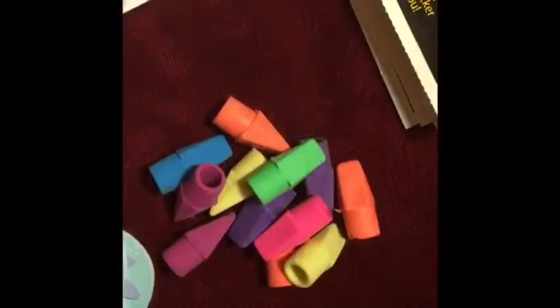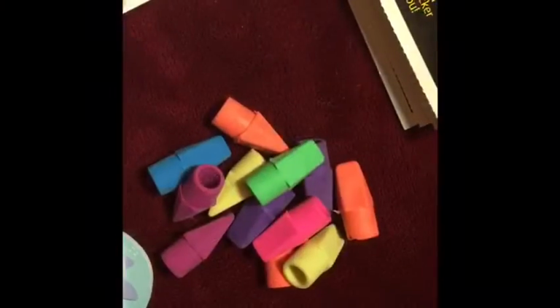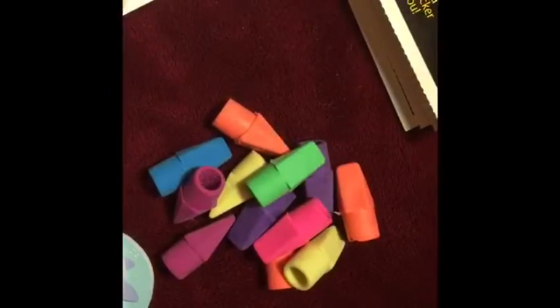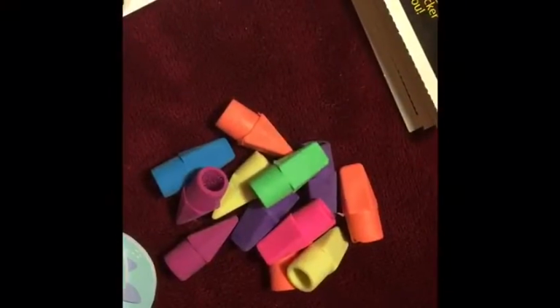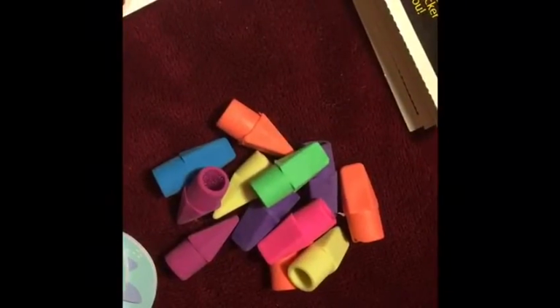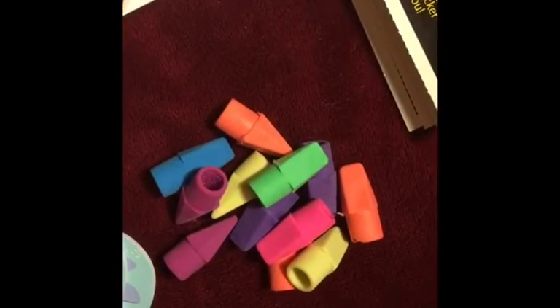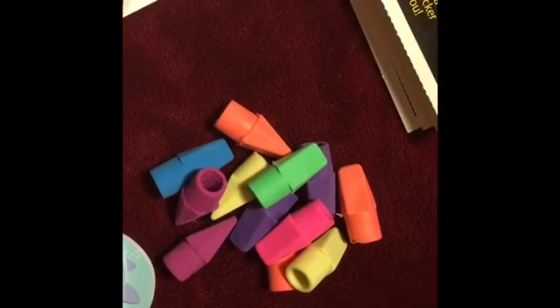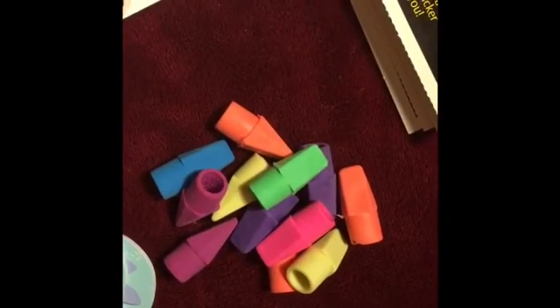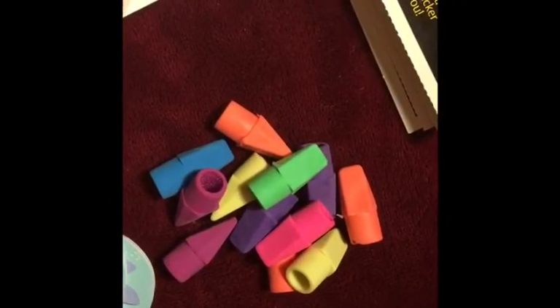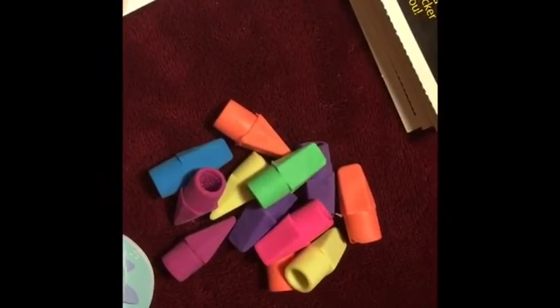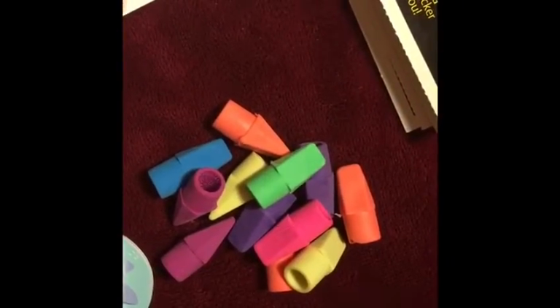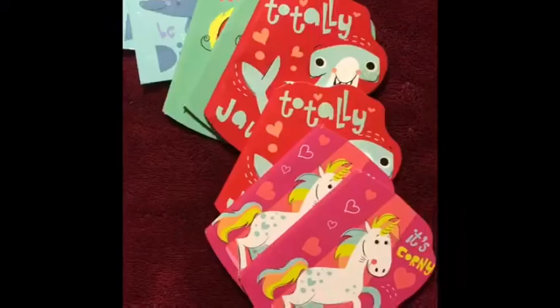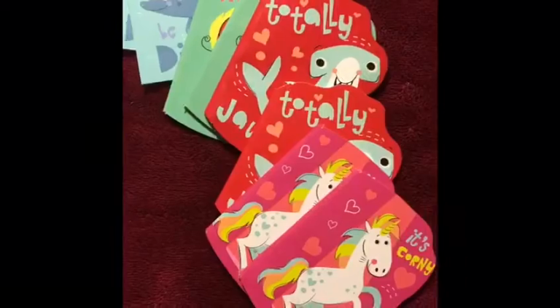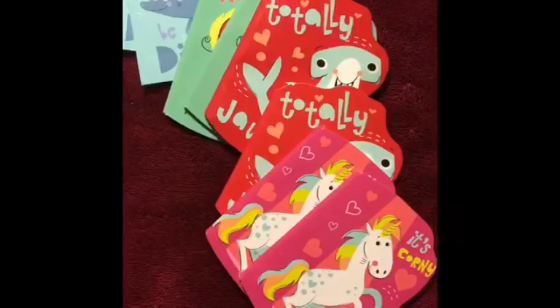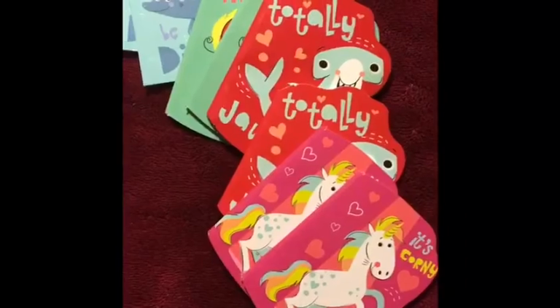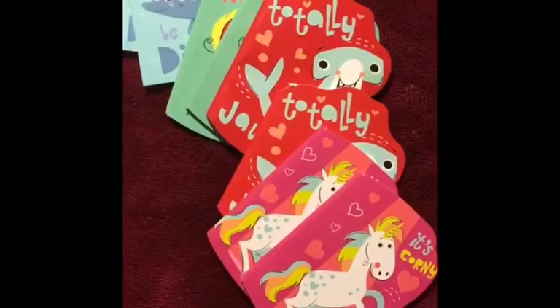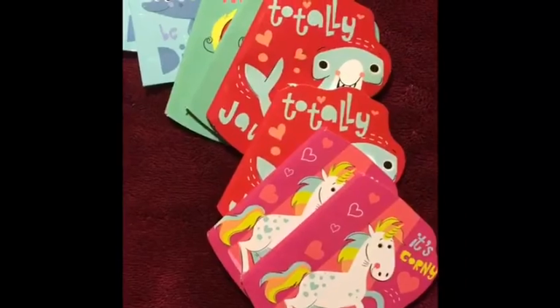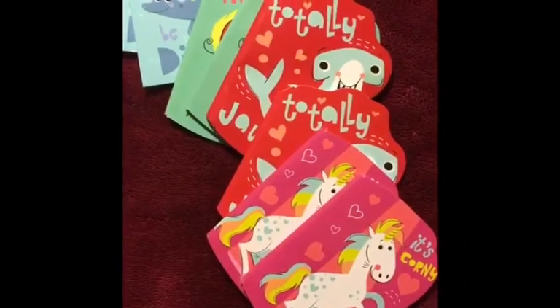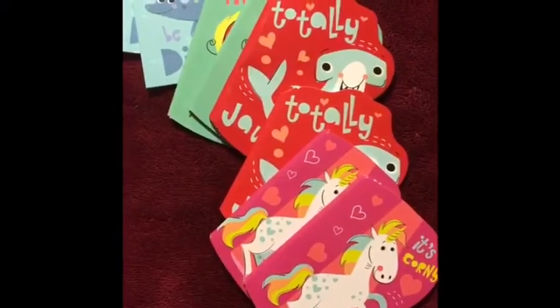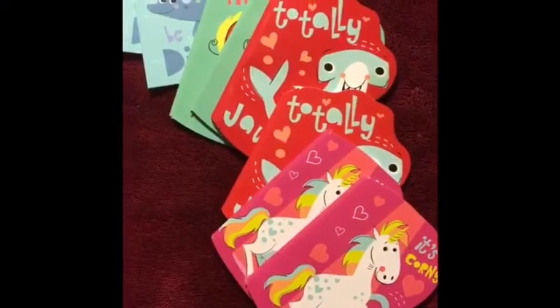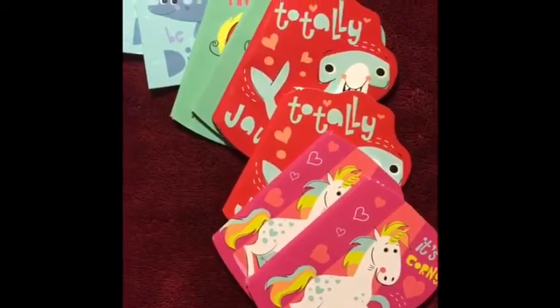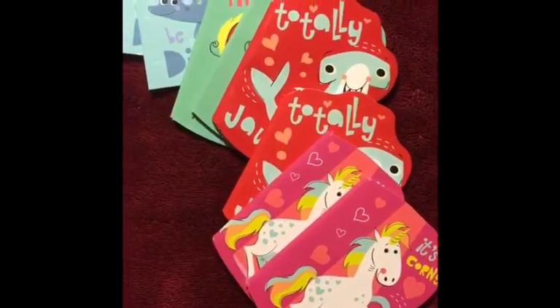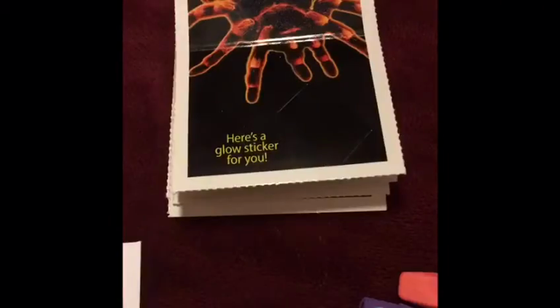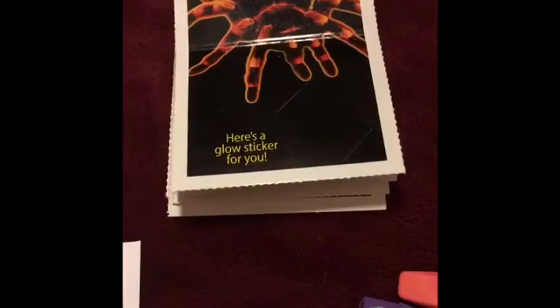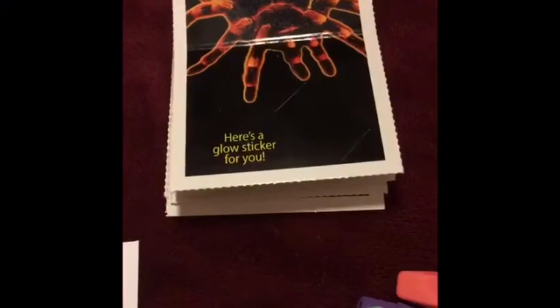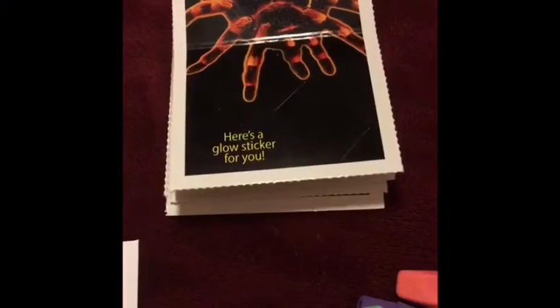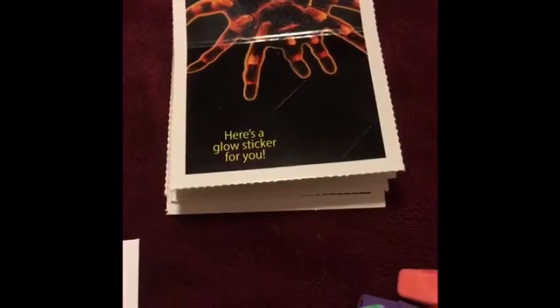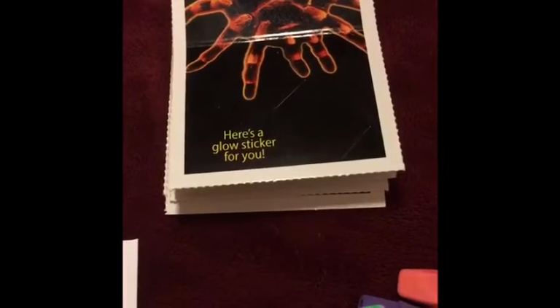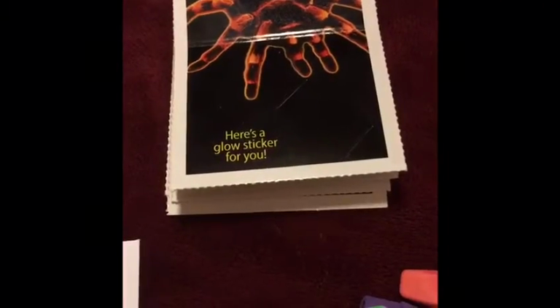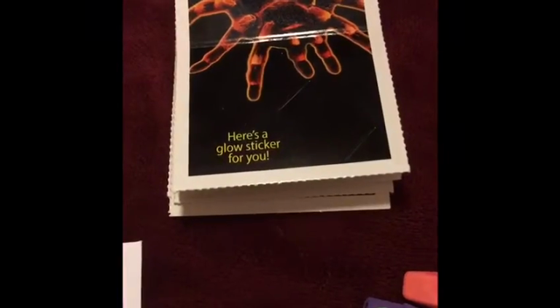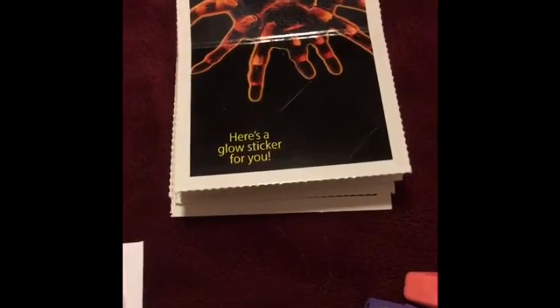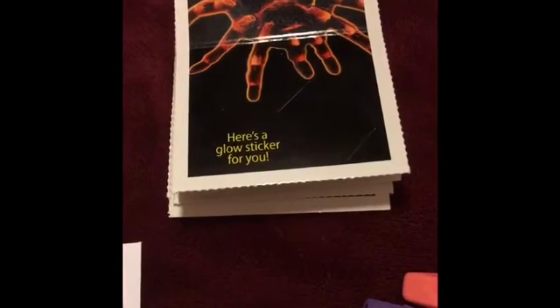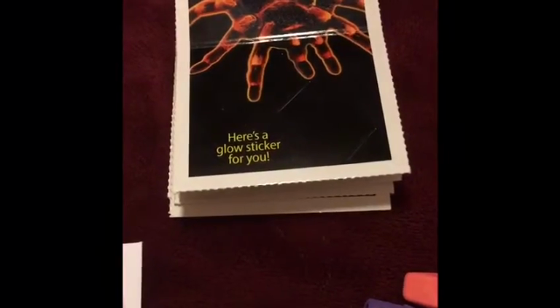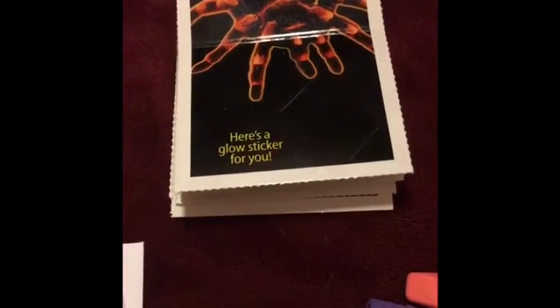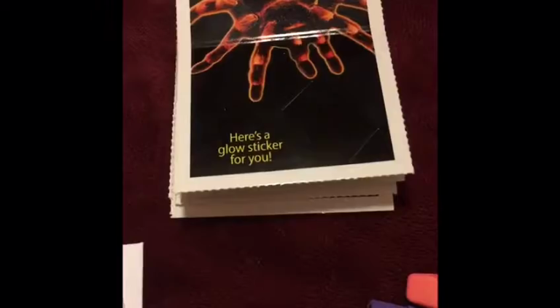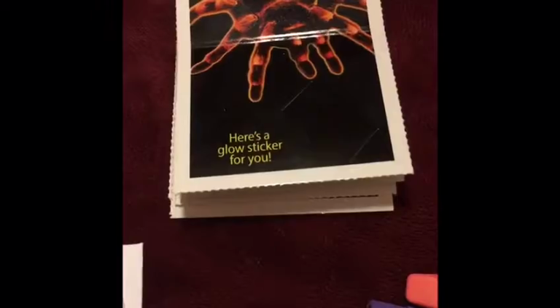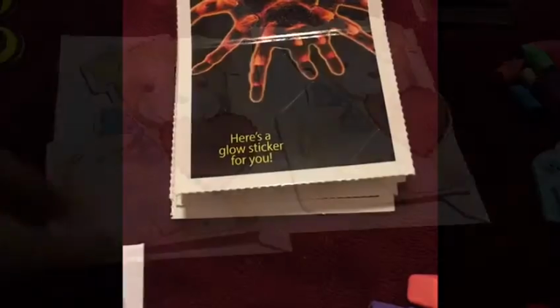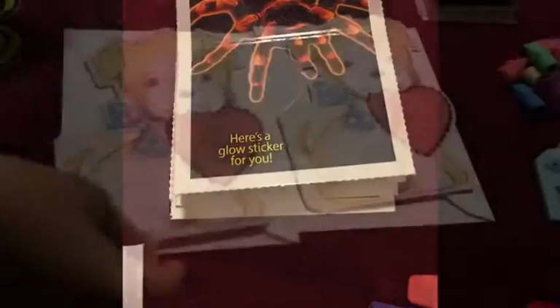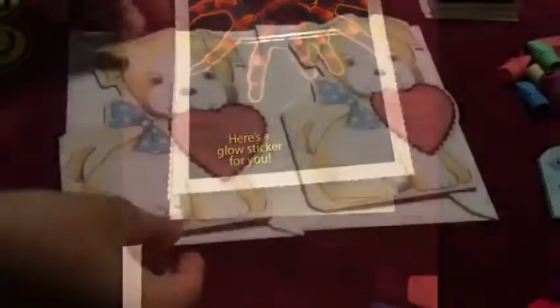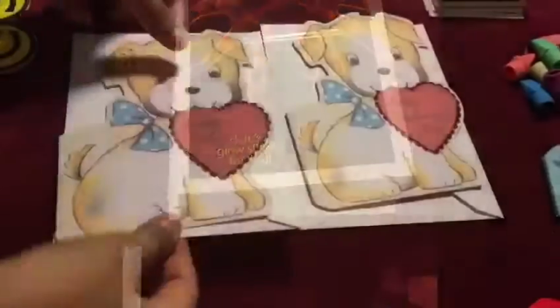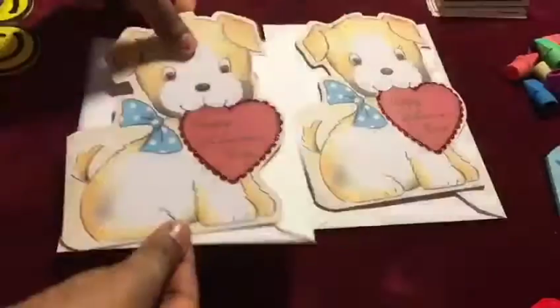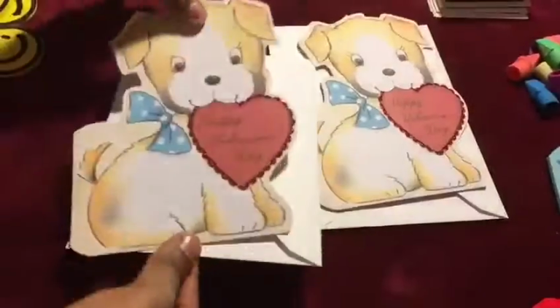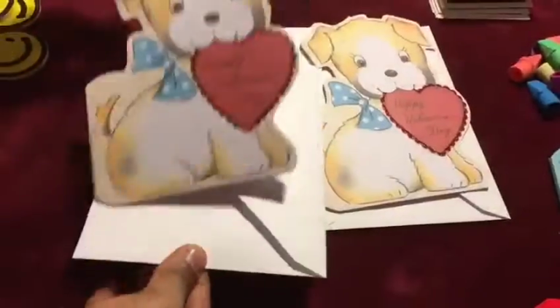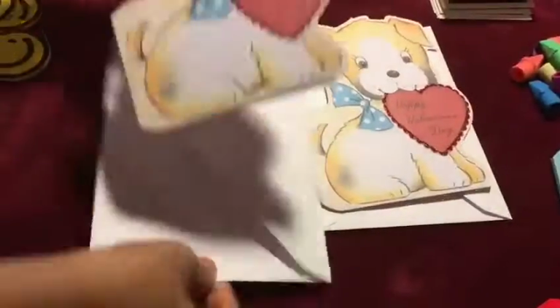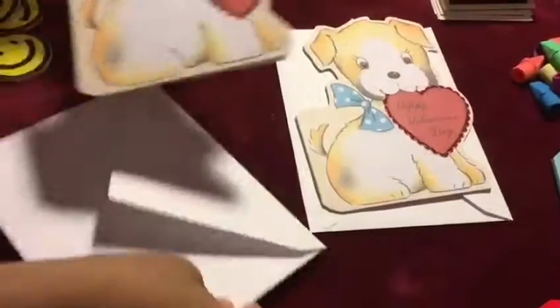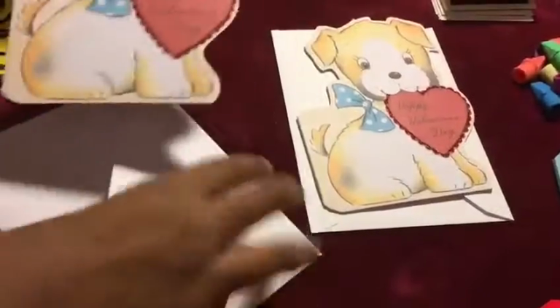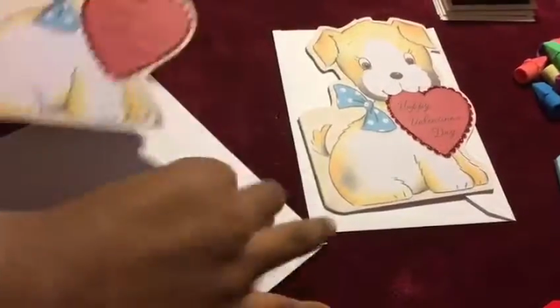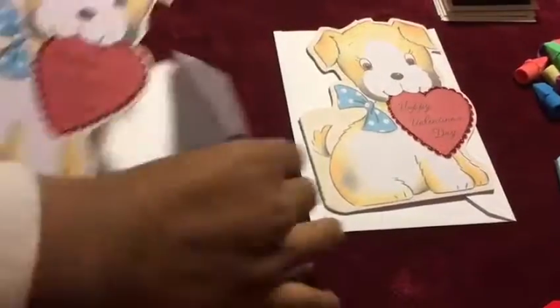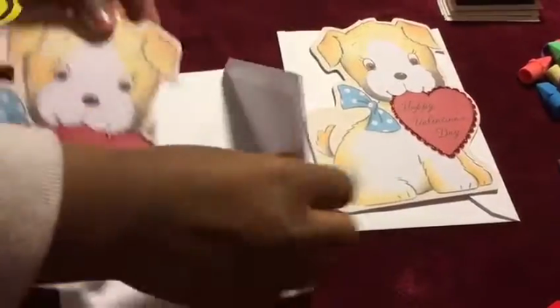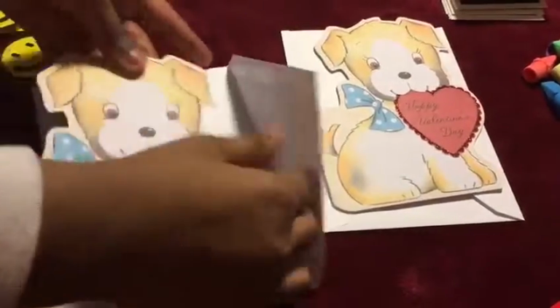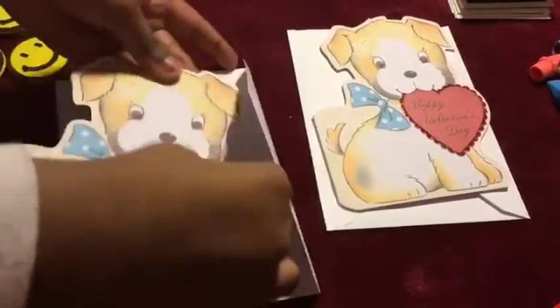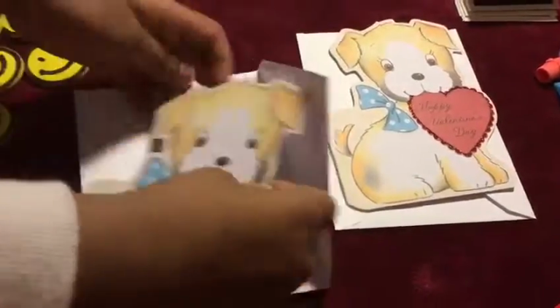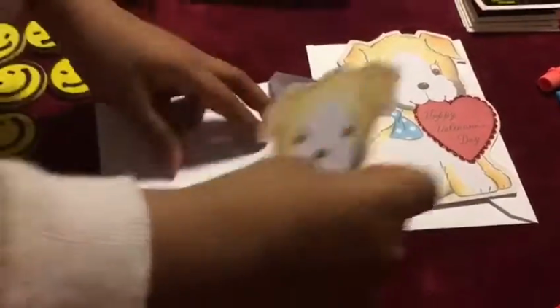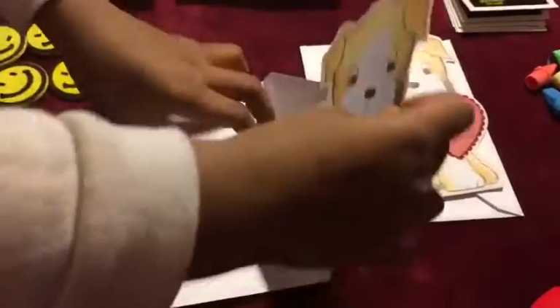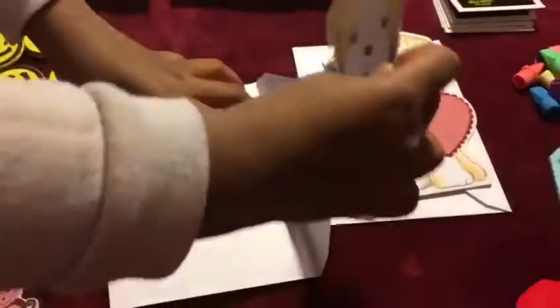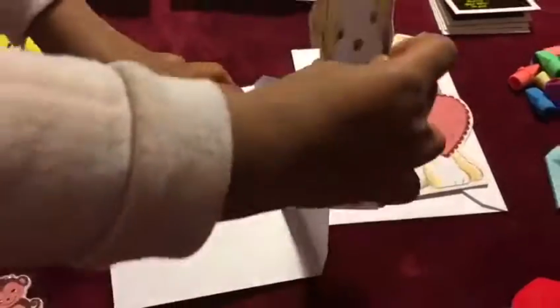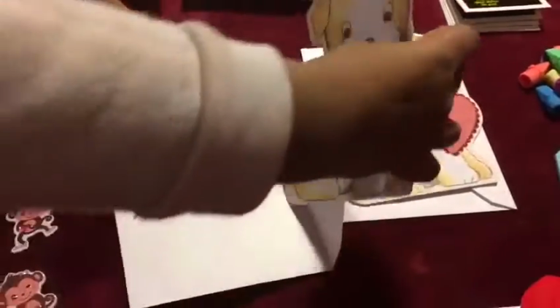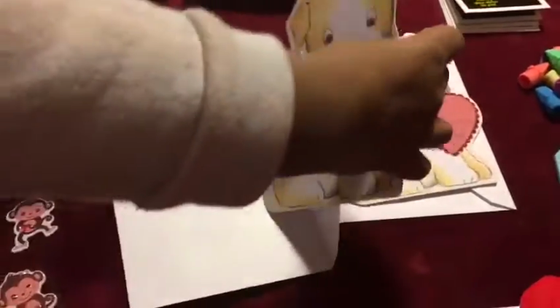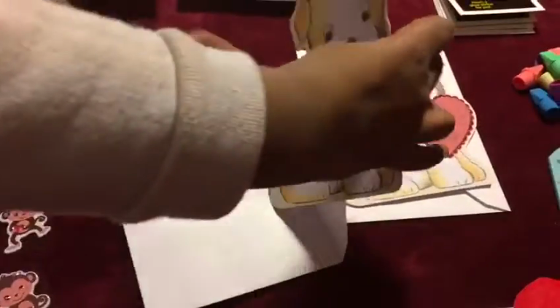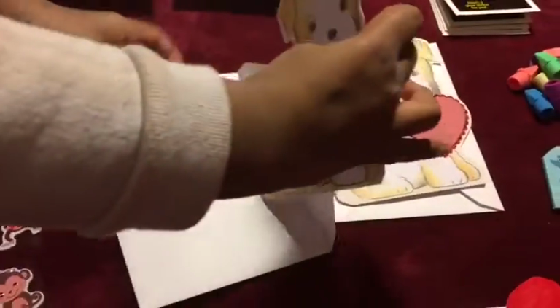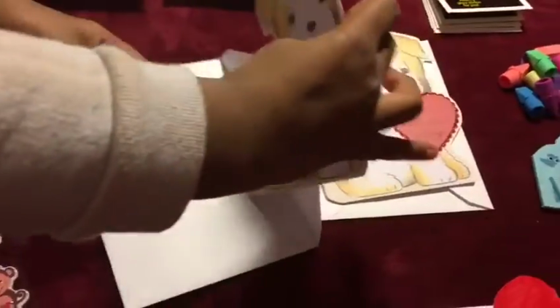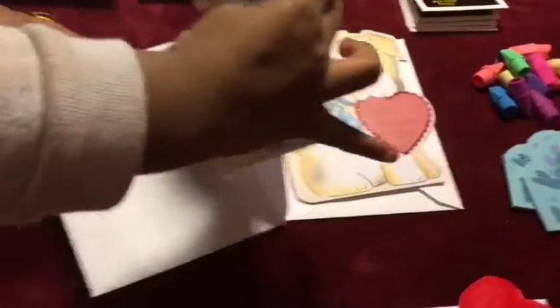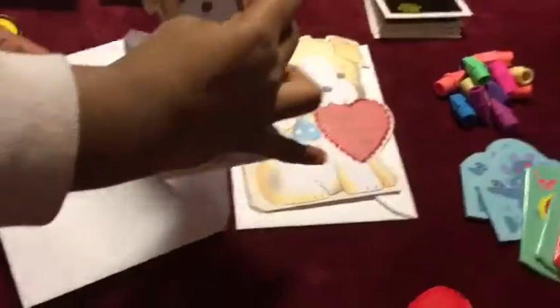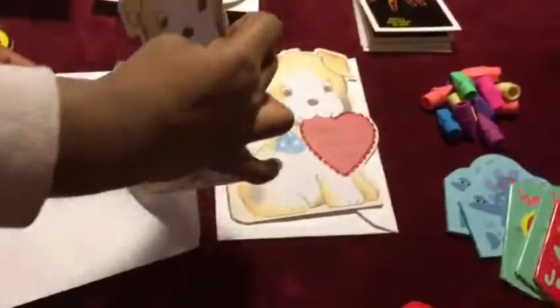Erasers. Notepads. Glow sticker. Now, I'm going to put this color inside the envelope.